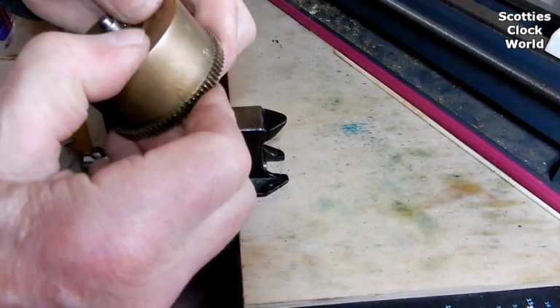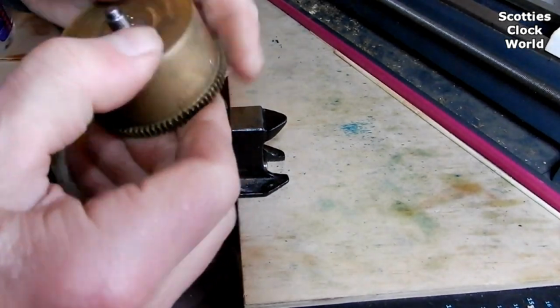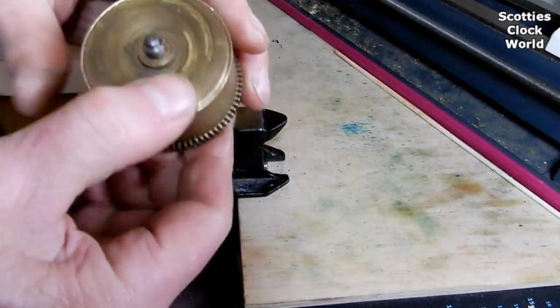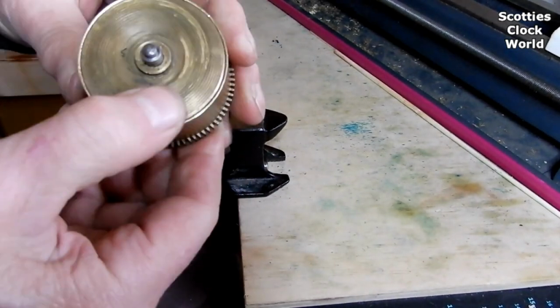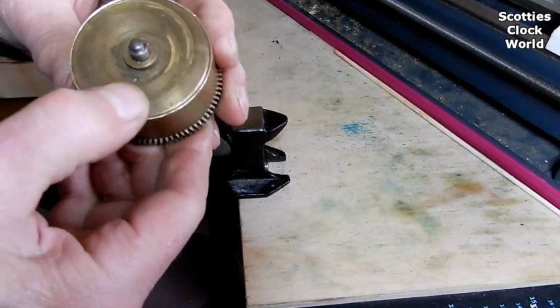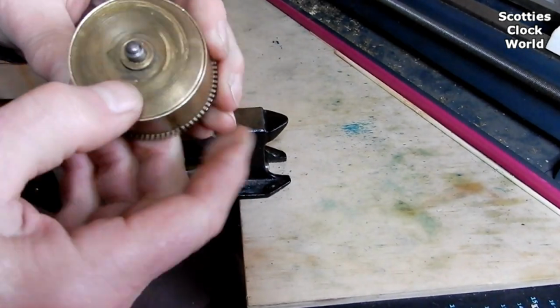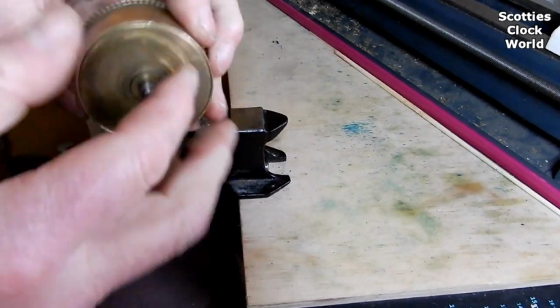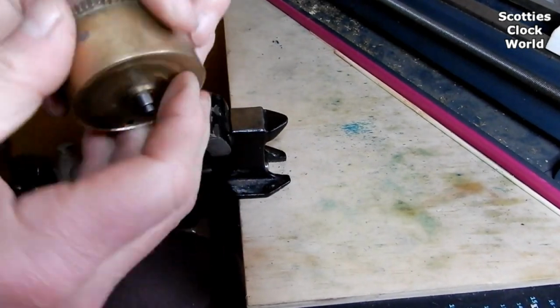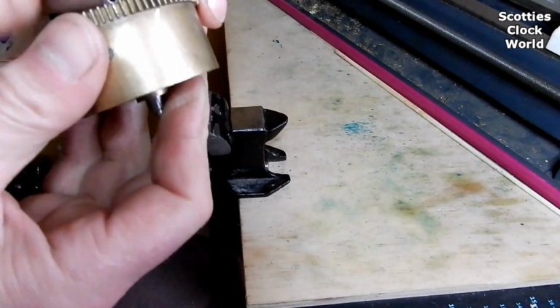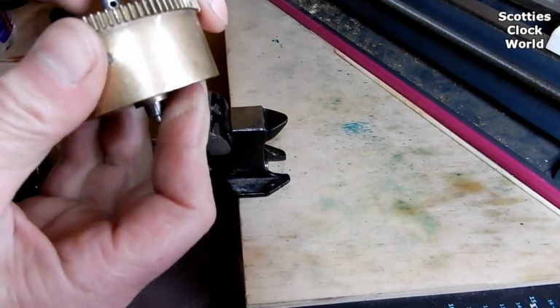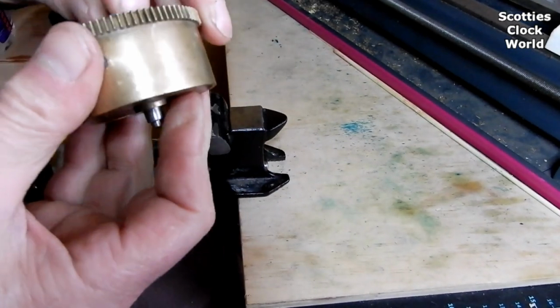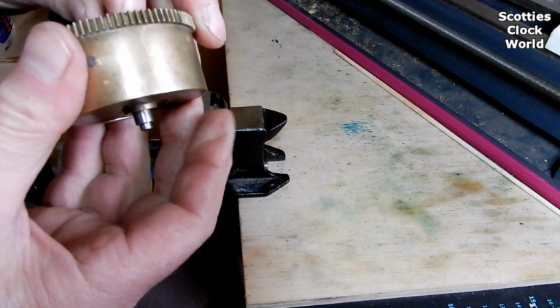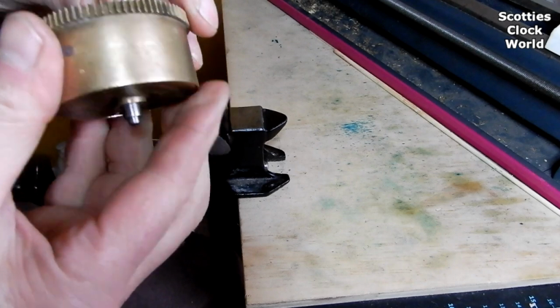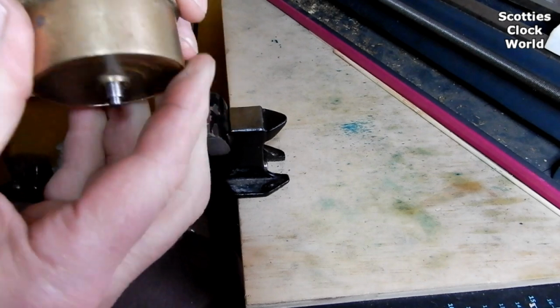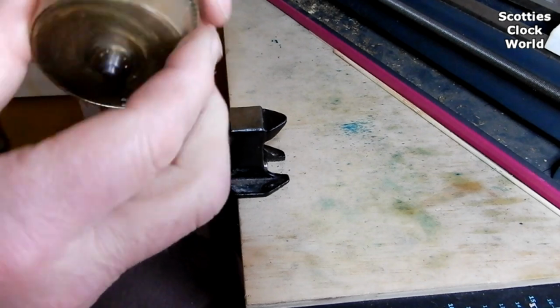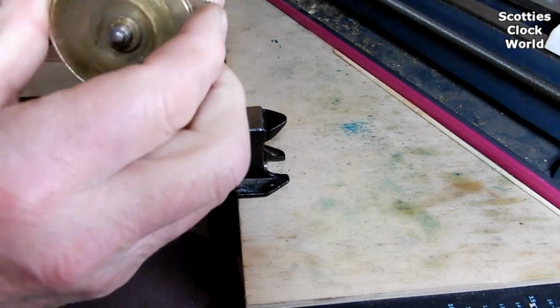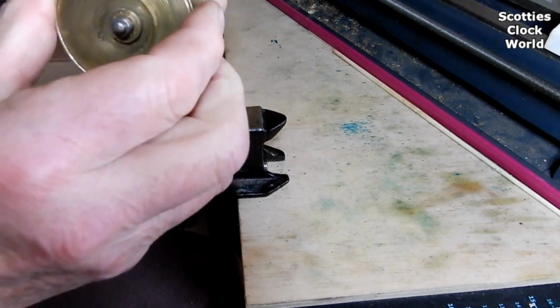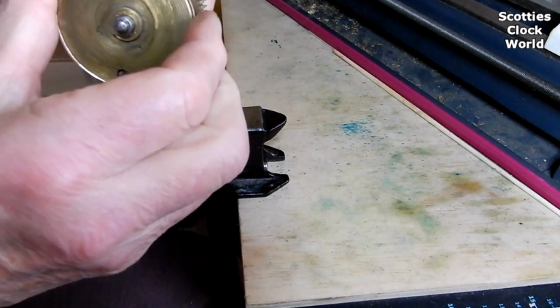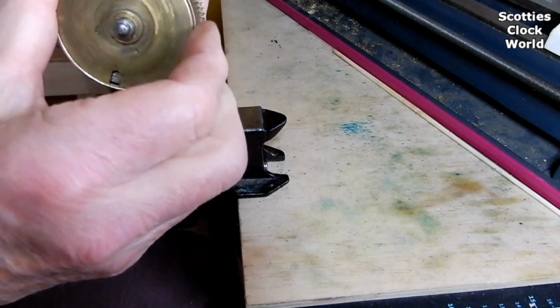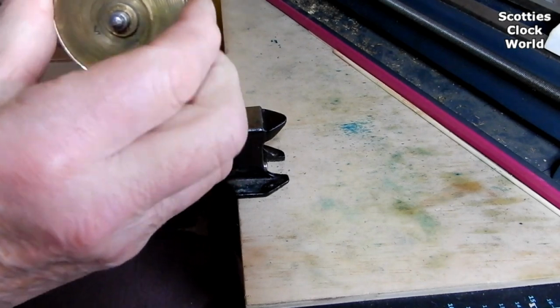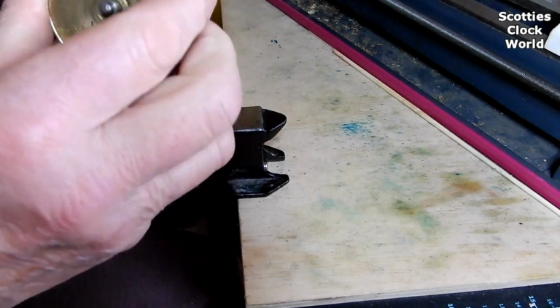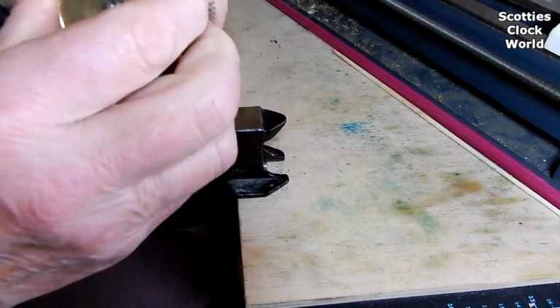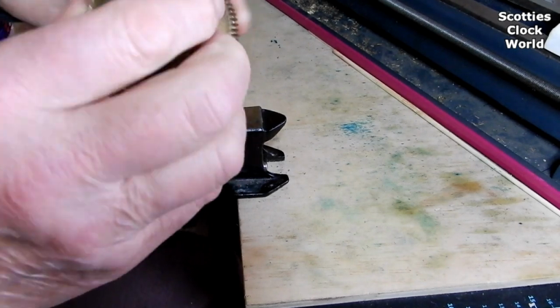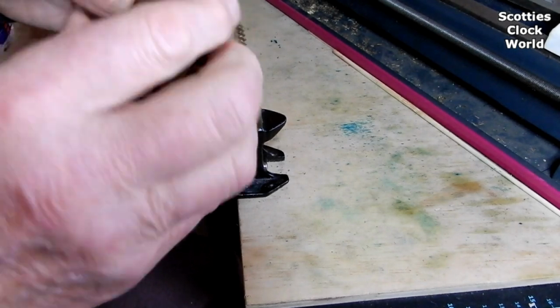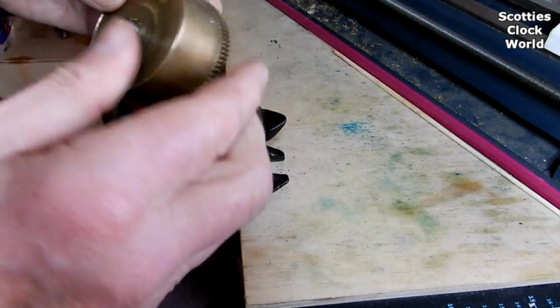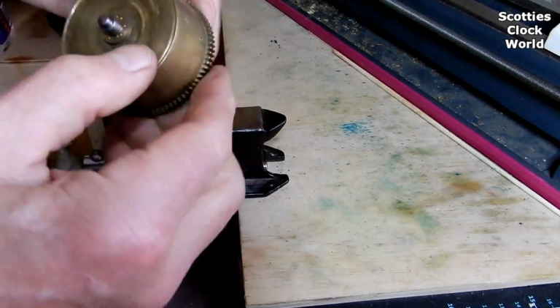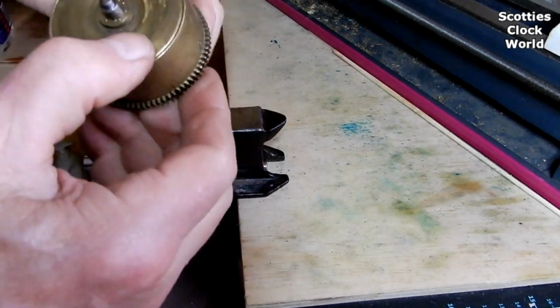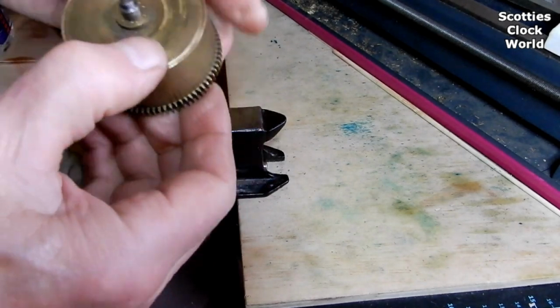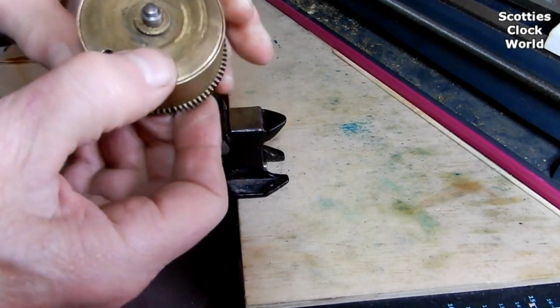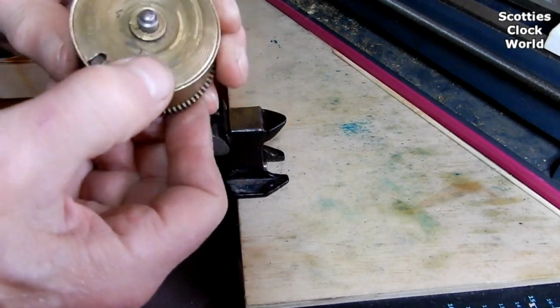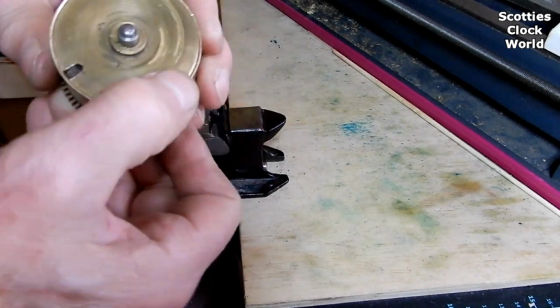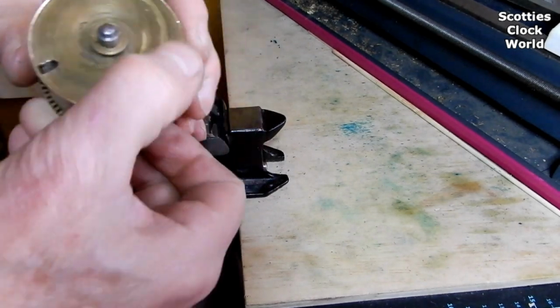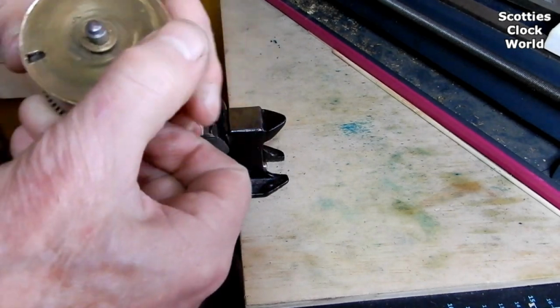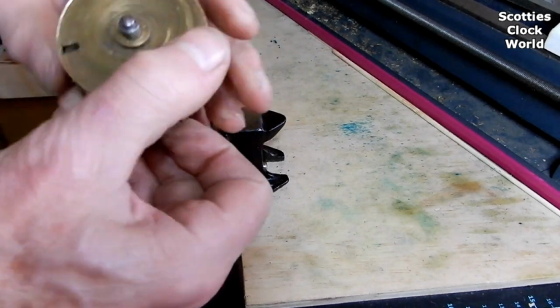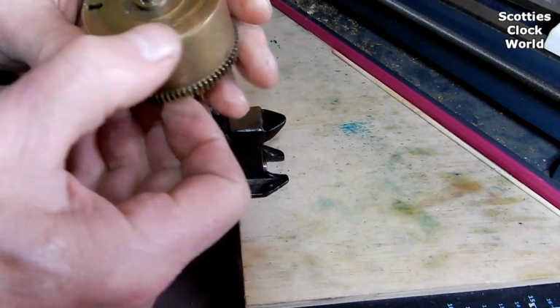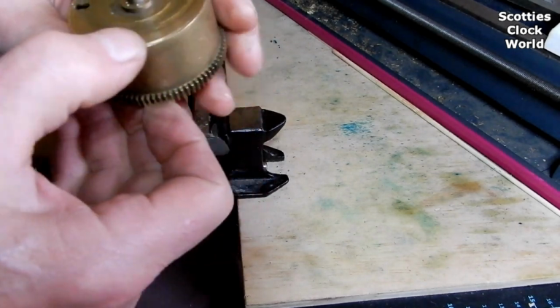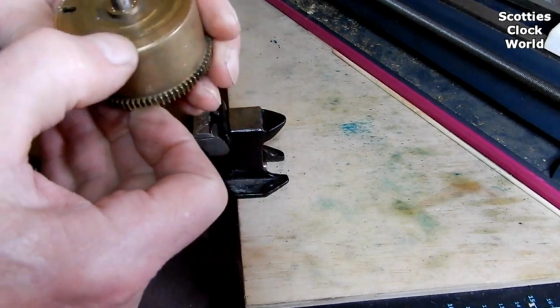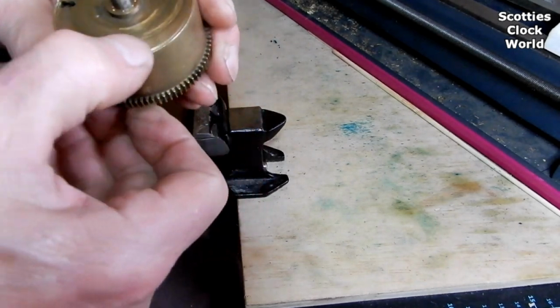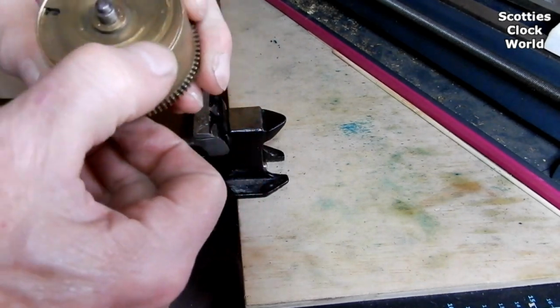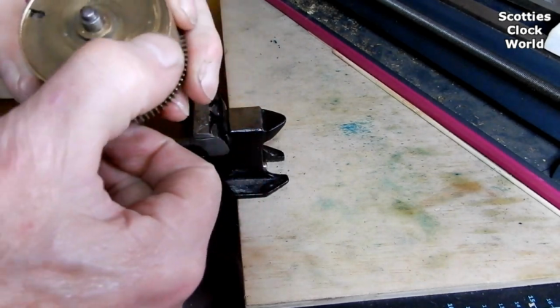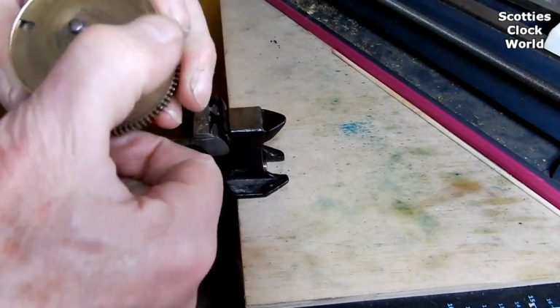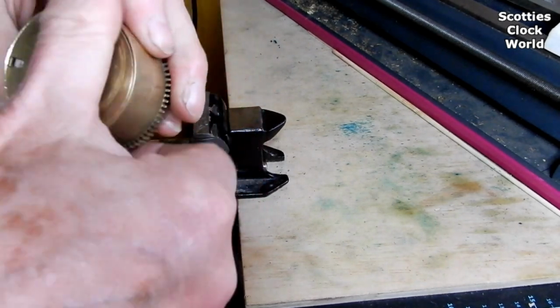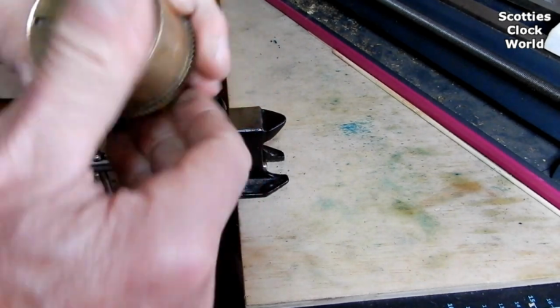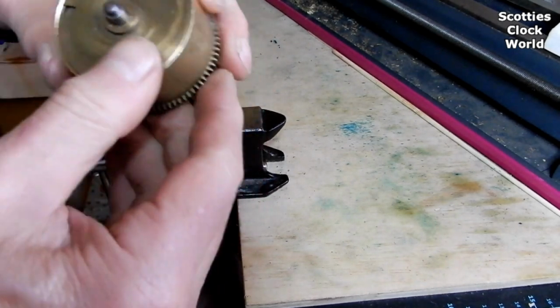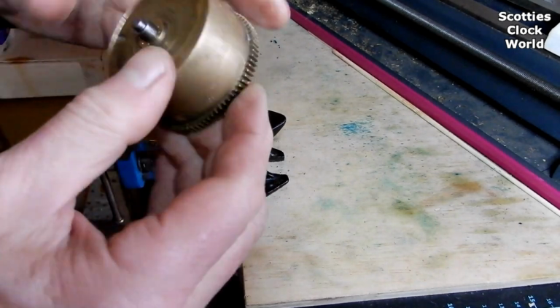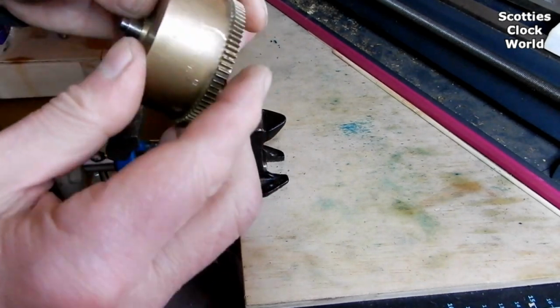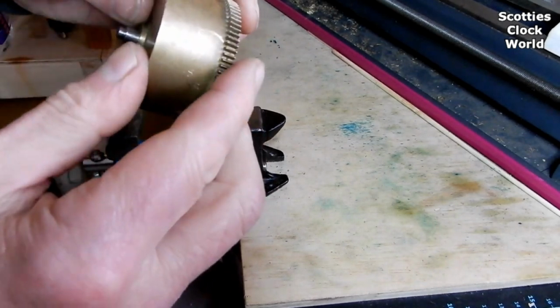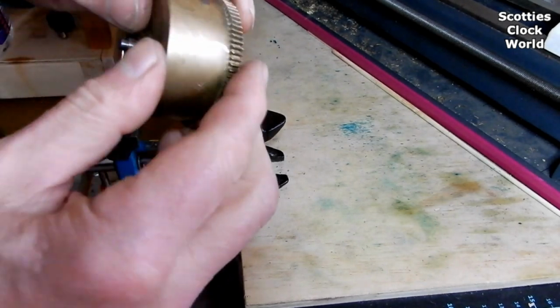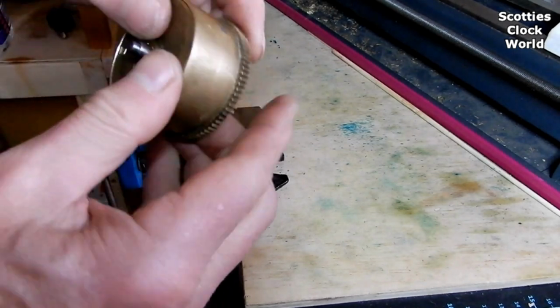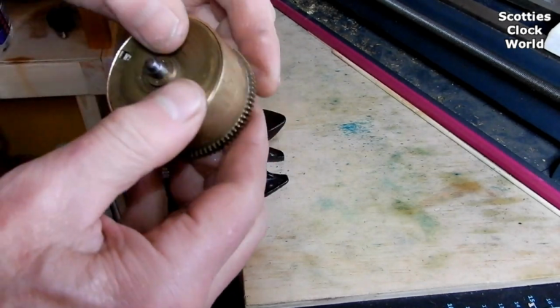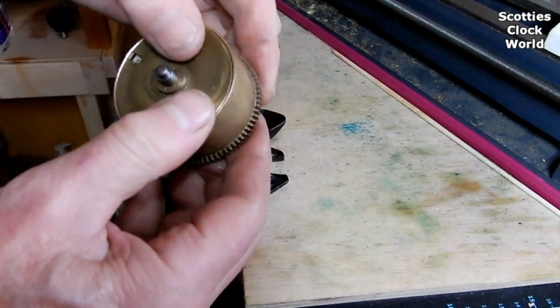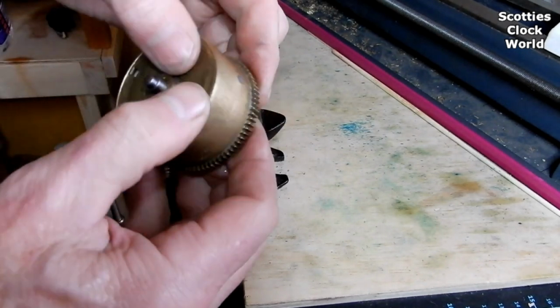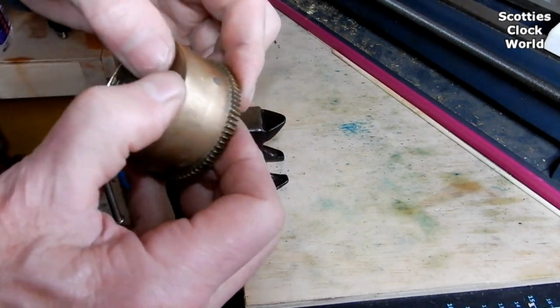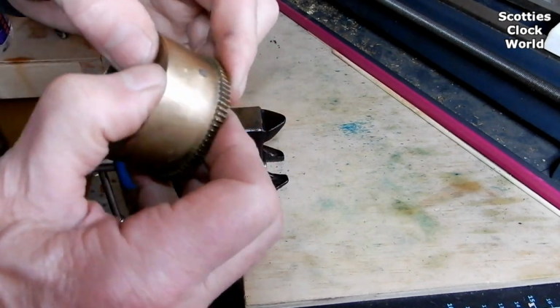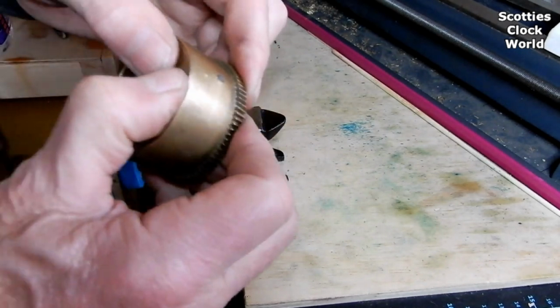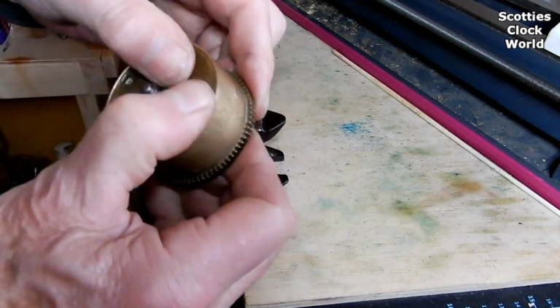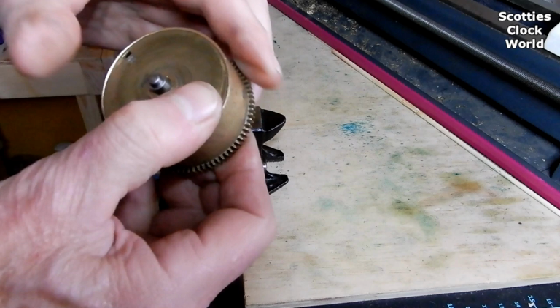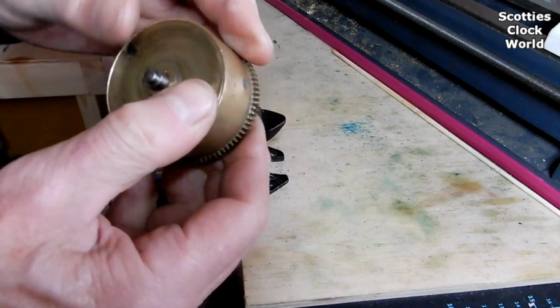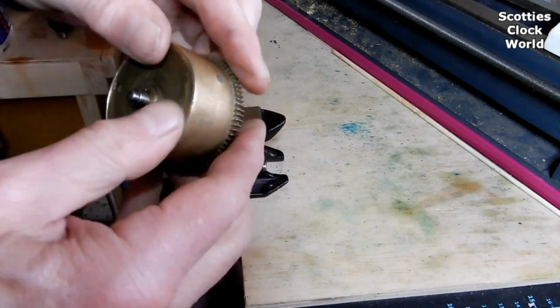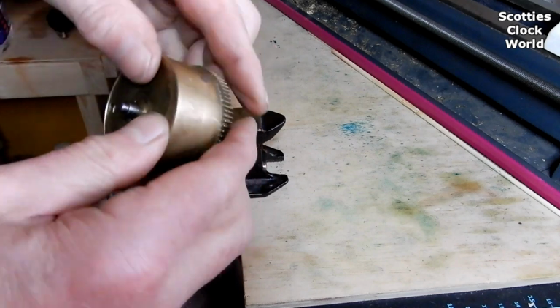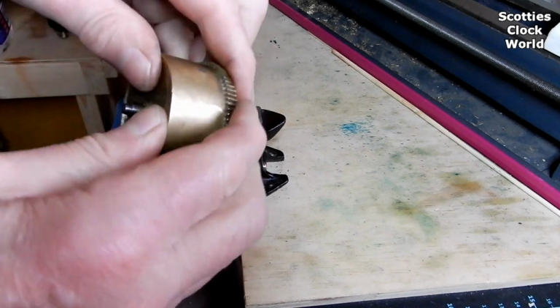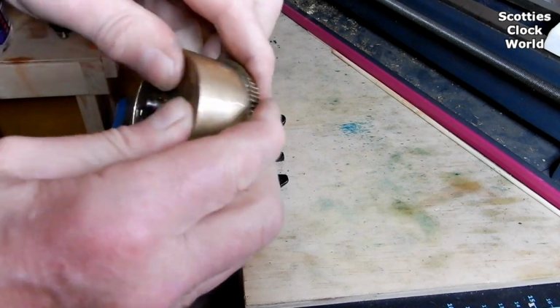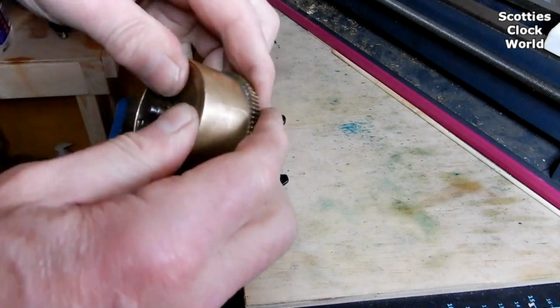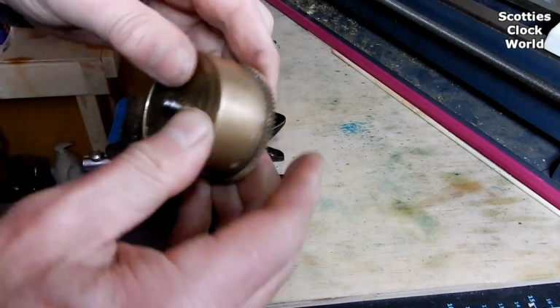Continue working your way around the barrel until you hear the pop when the cap finally fits into the groove on the barrel.